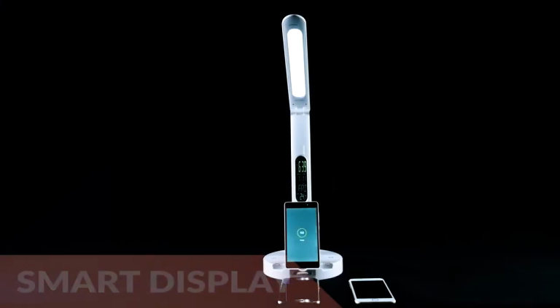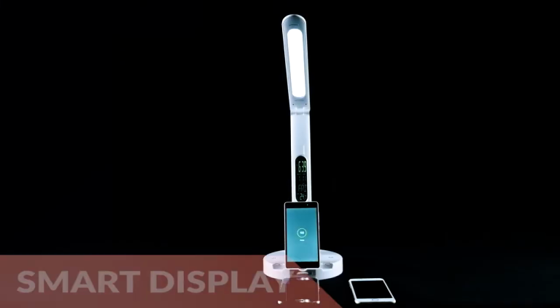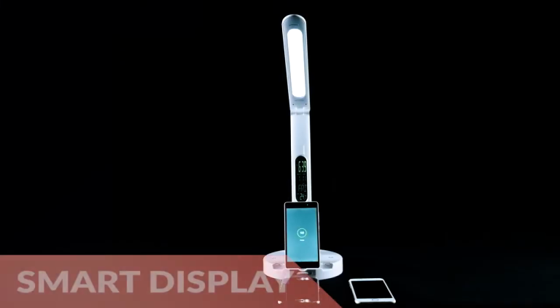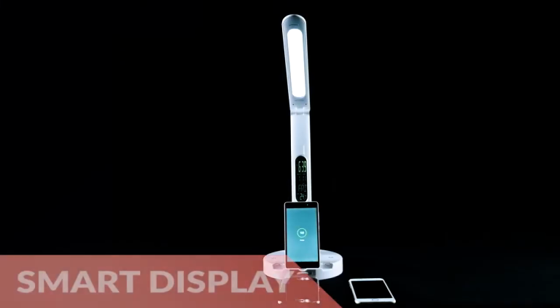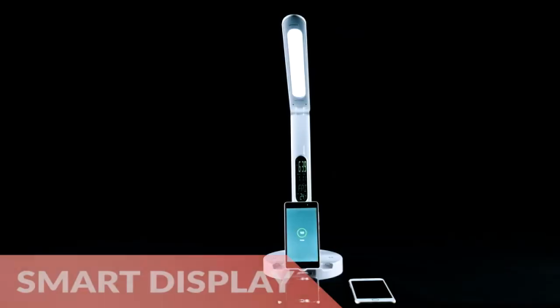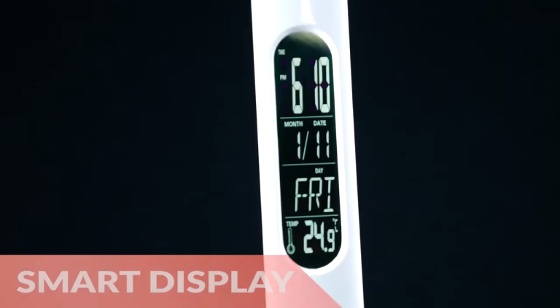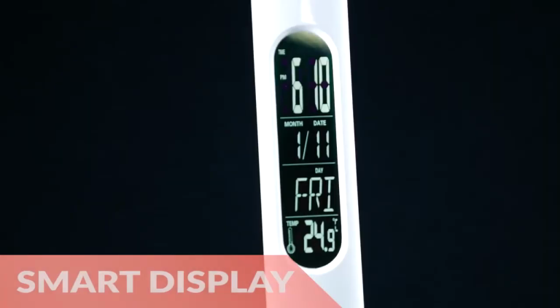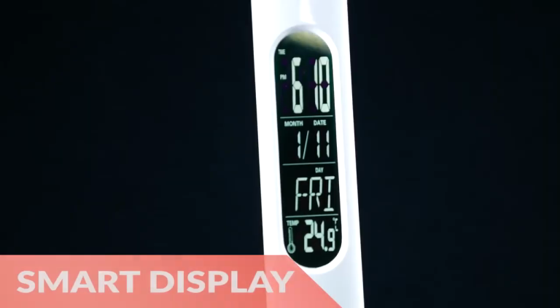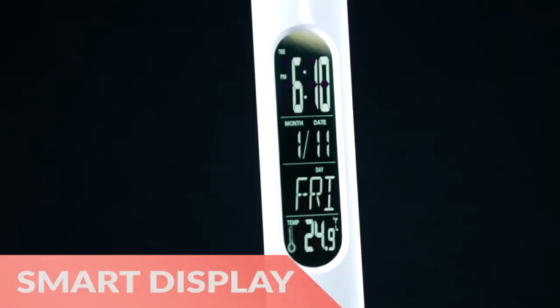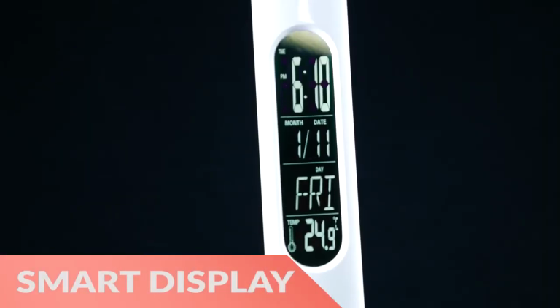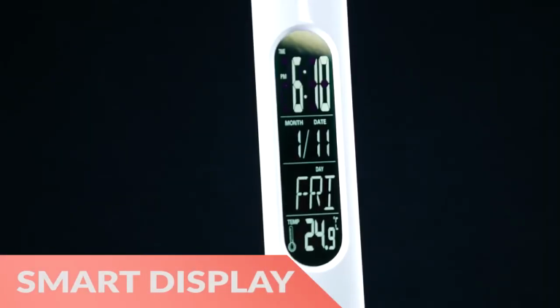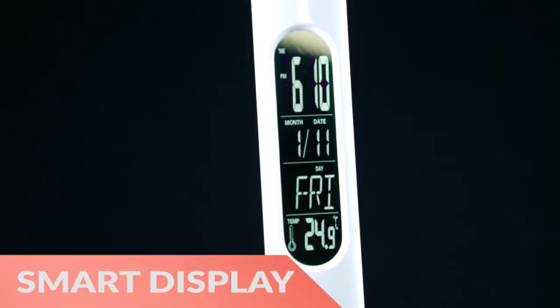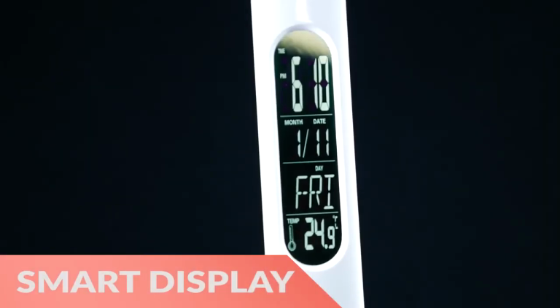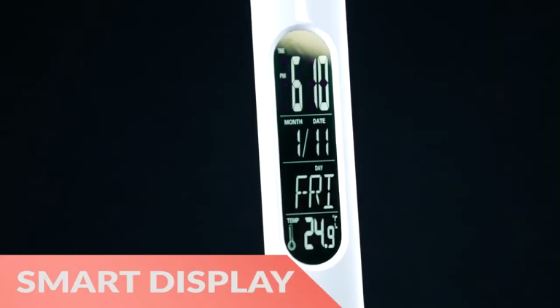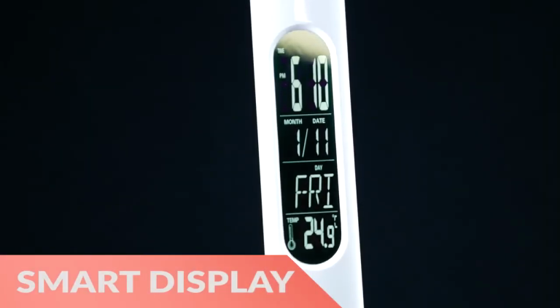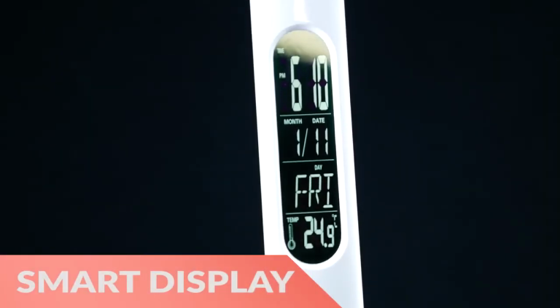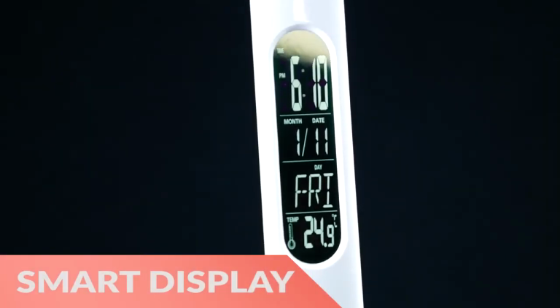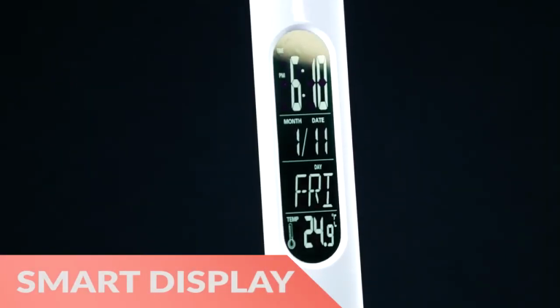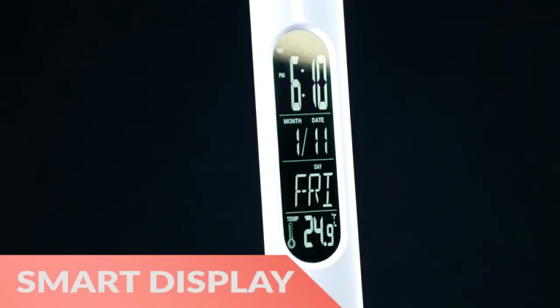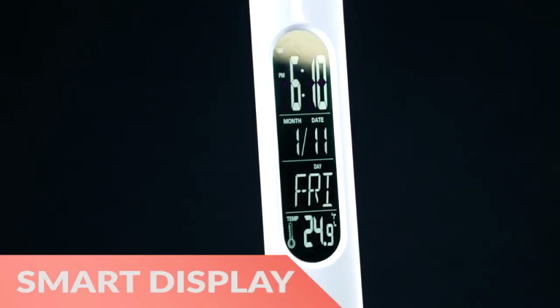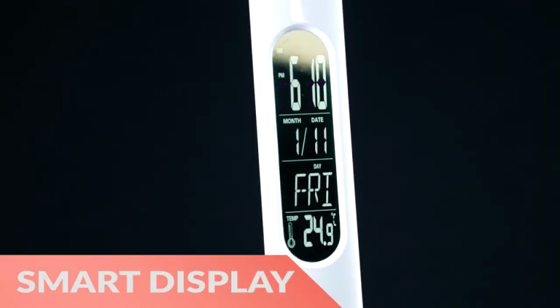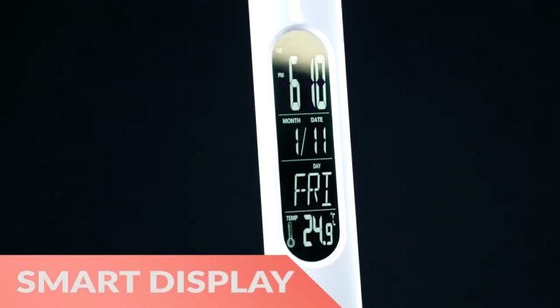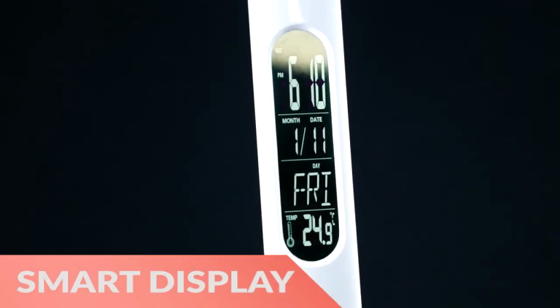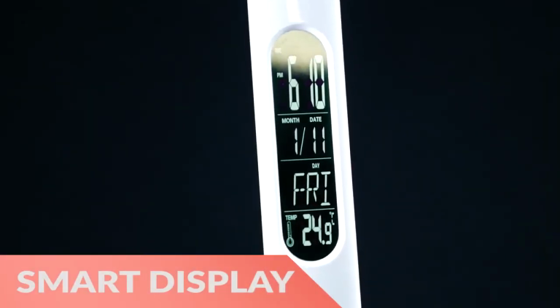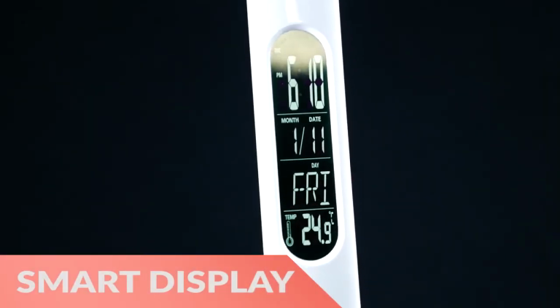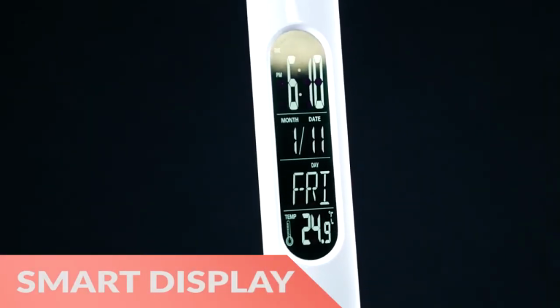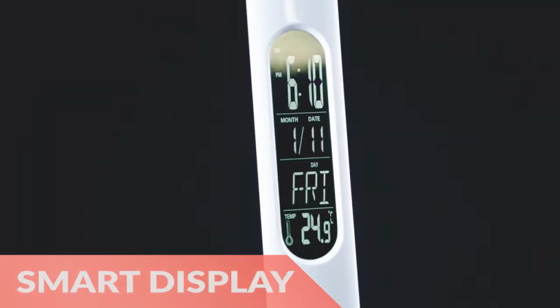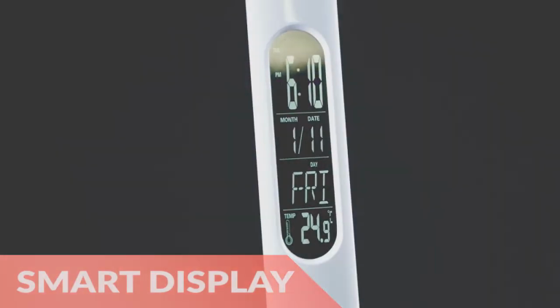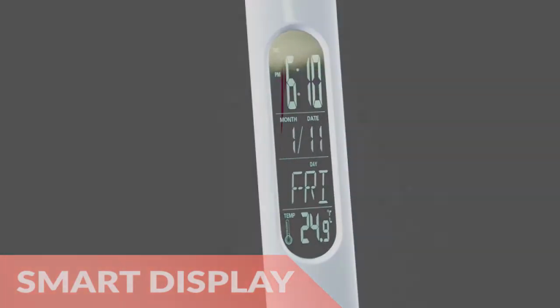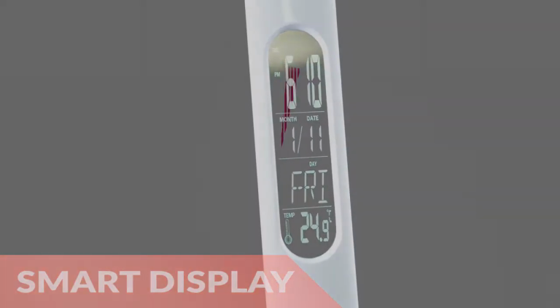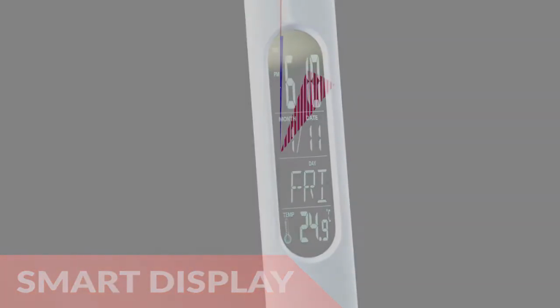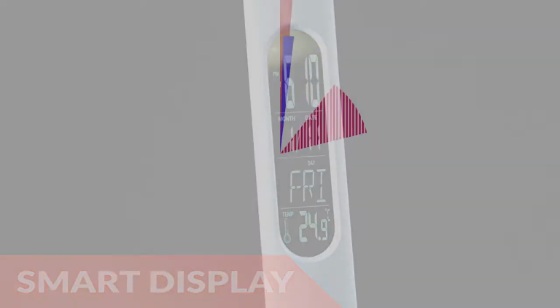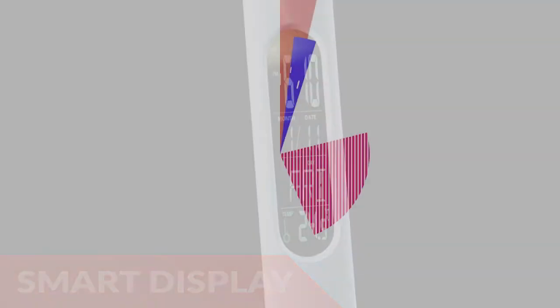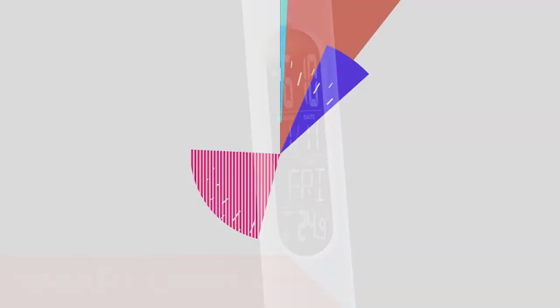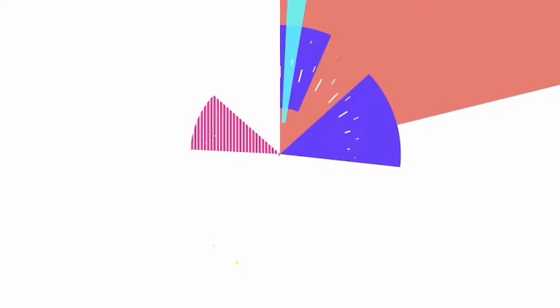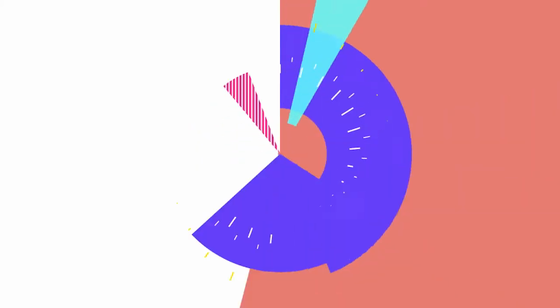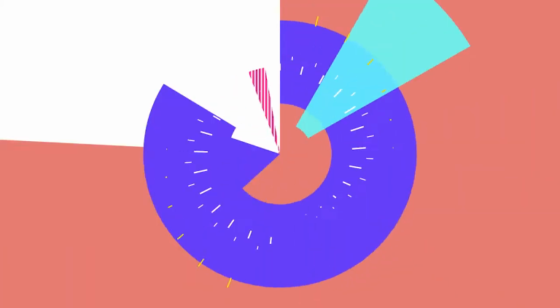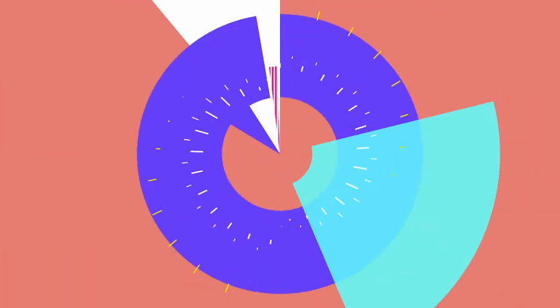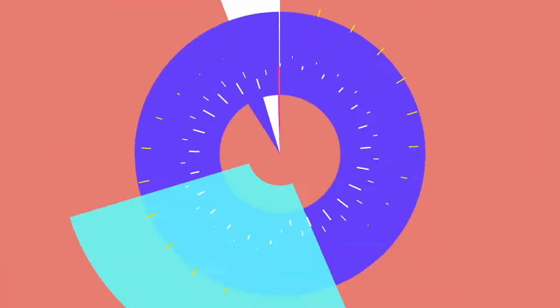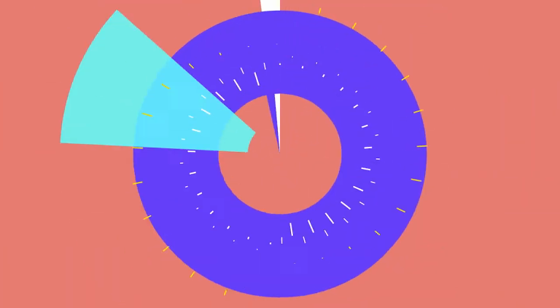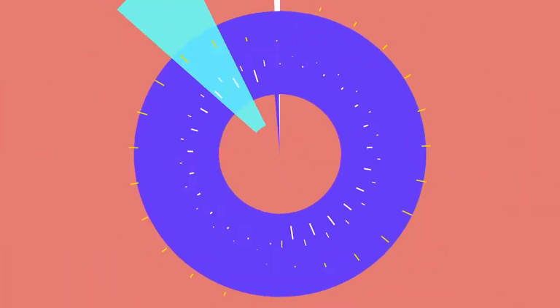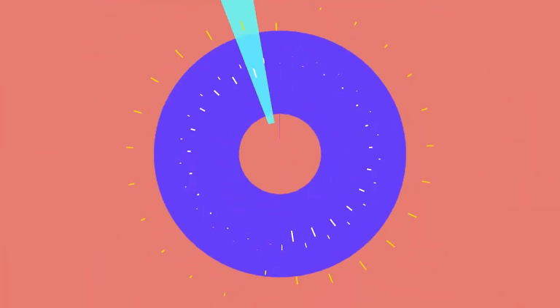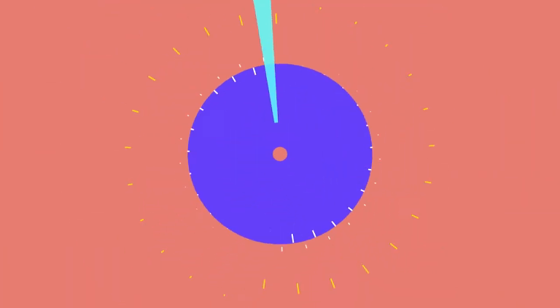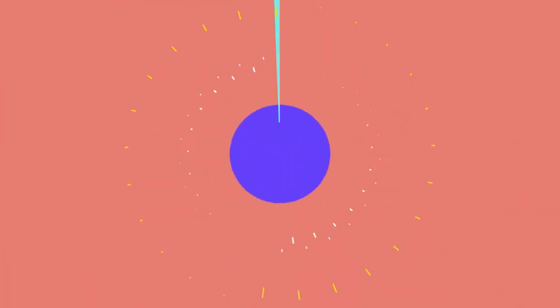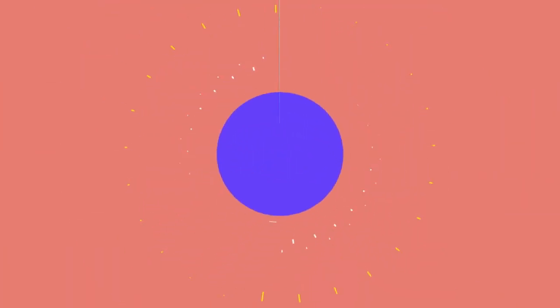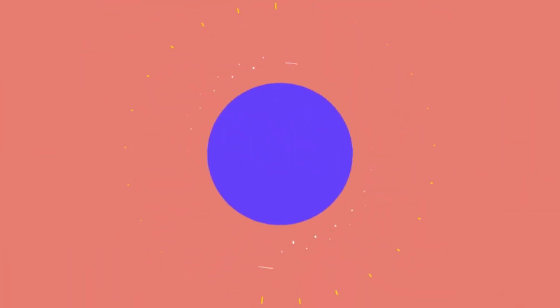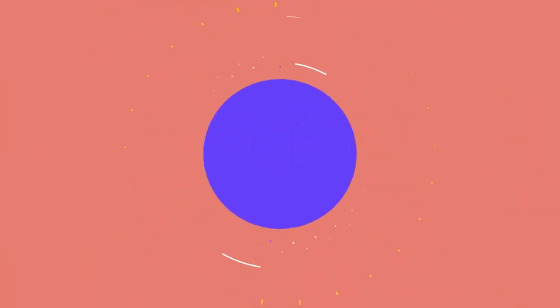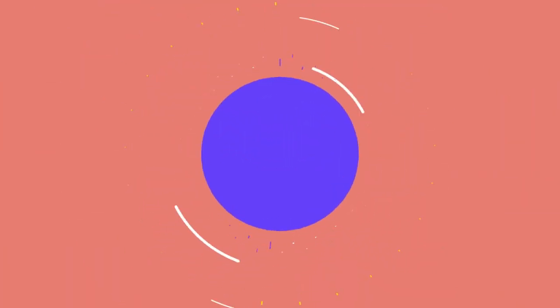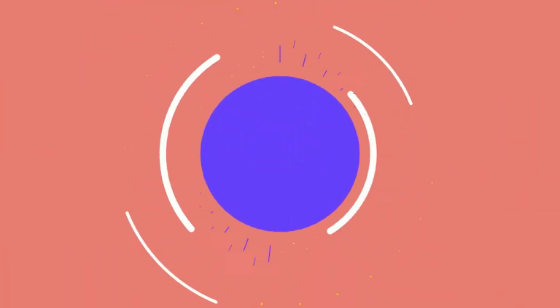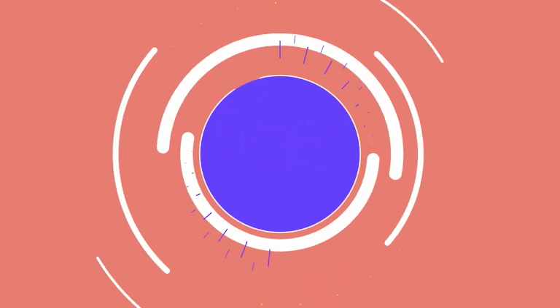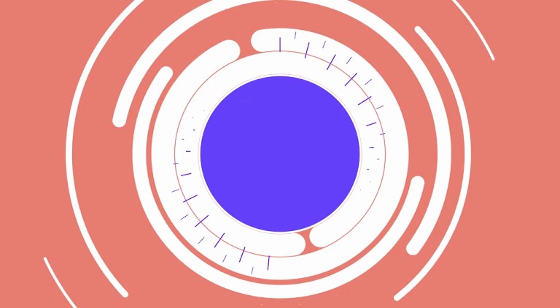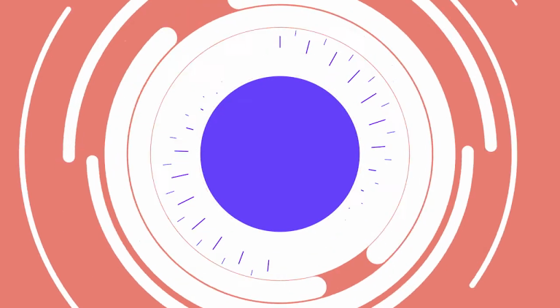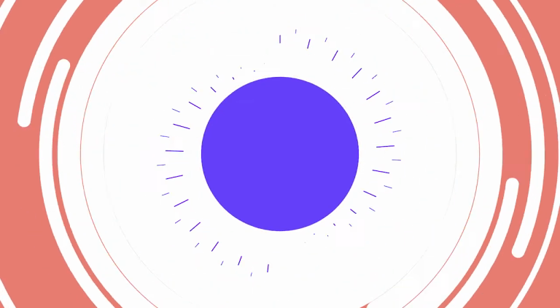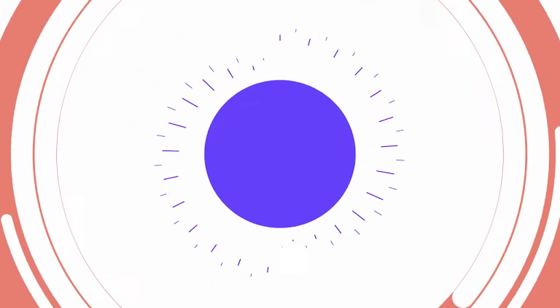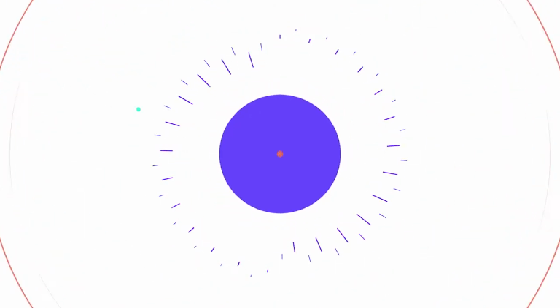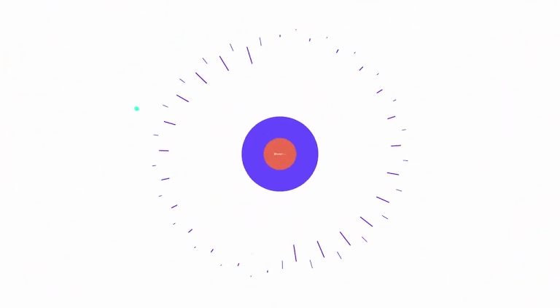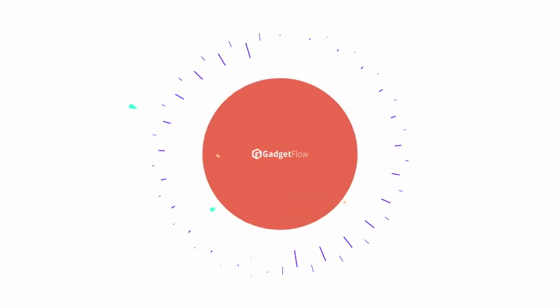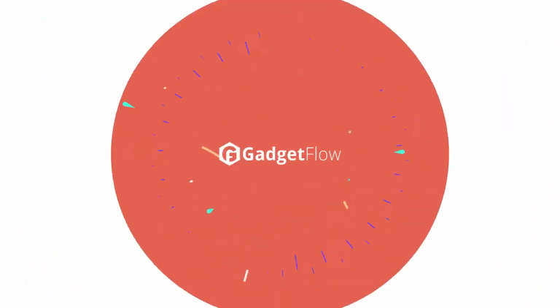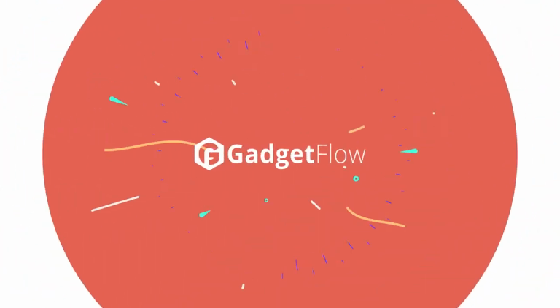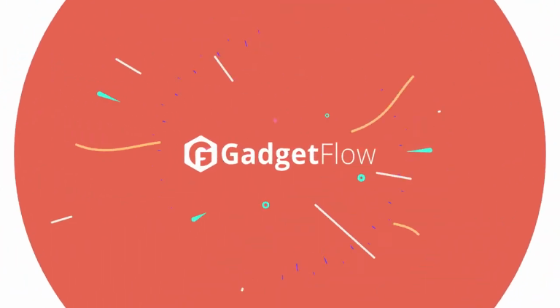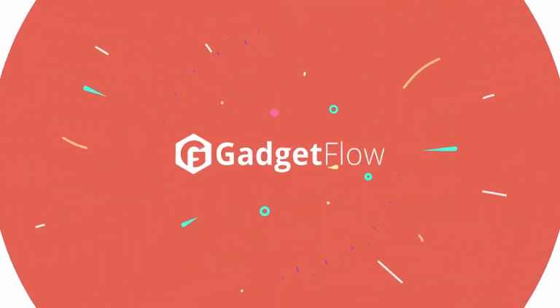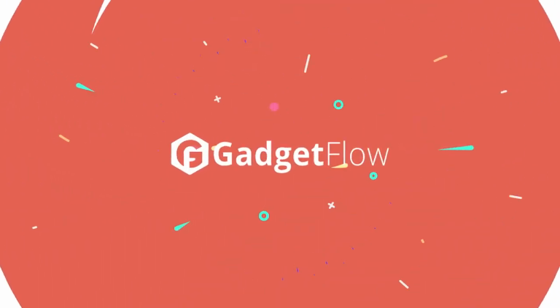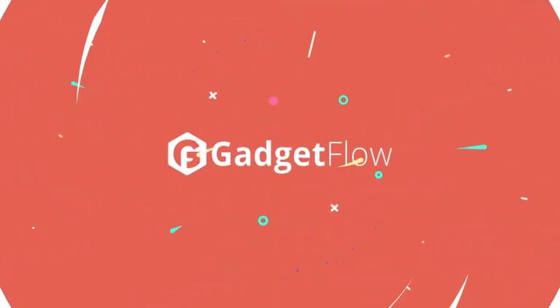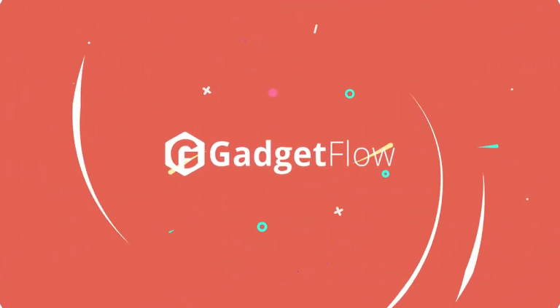In addition, the arm of the LumiCharge has a smart LED display. Learn more about the LumiCharge LED Smart Lamp at thegadgetflow.com.